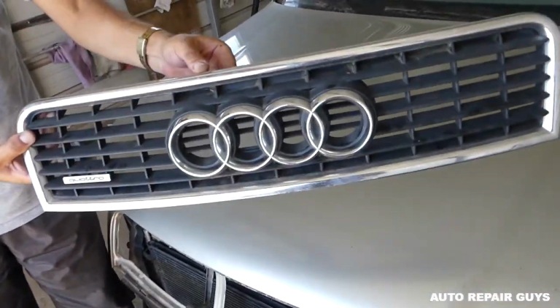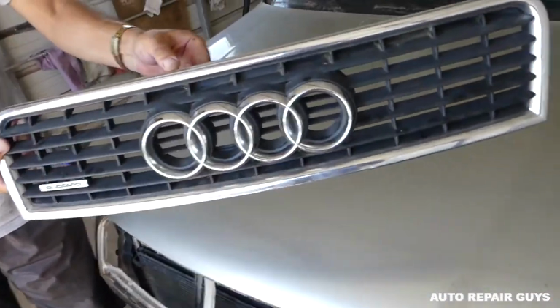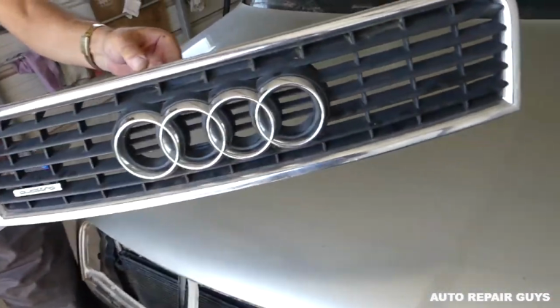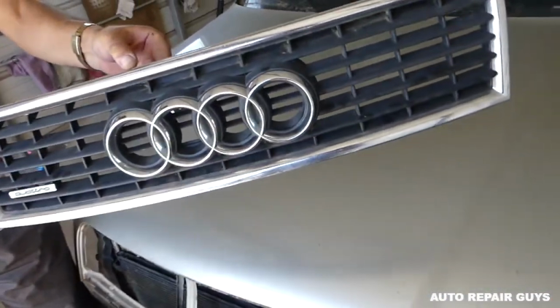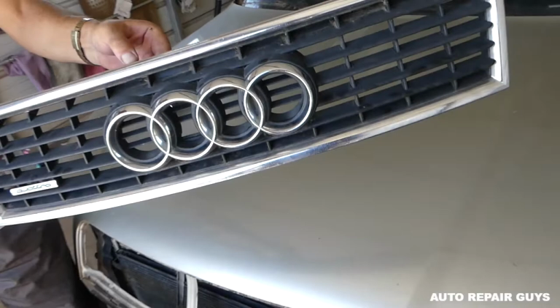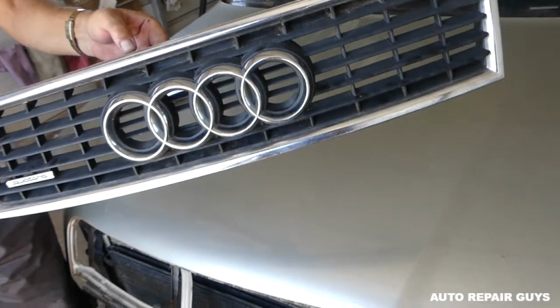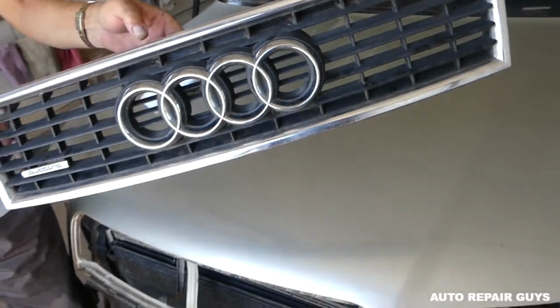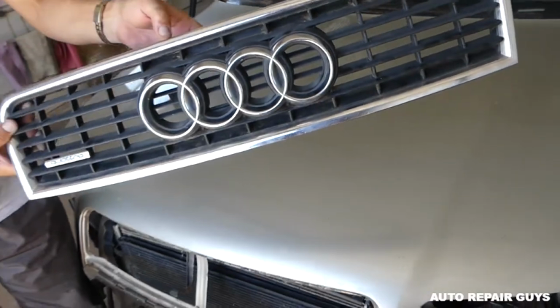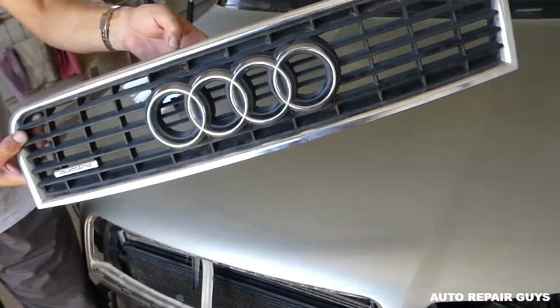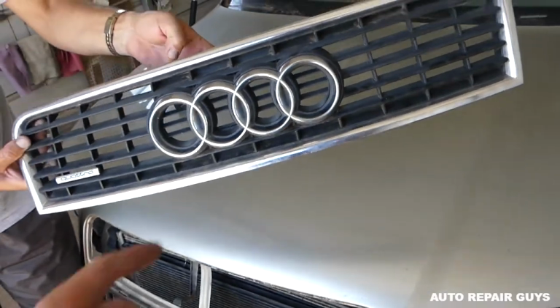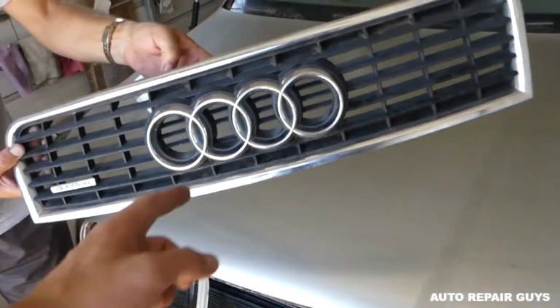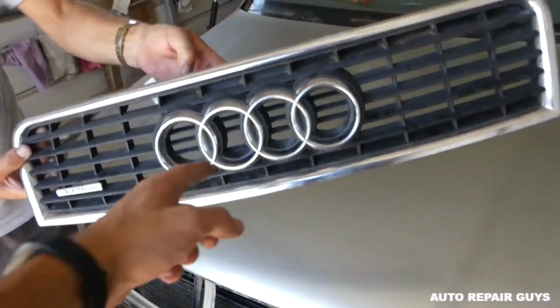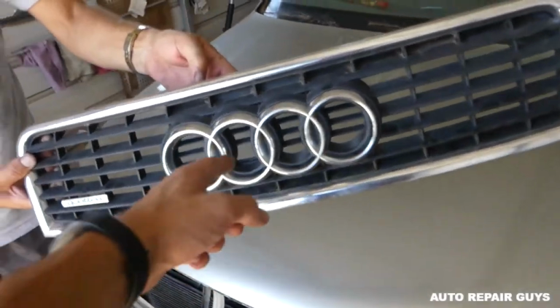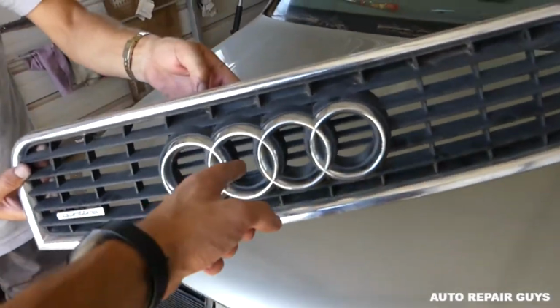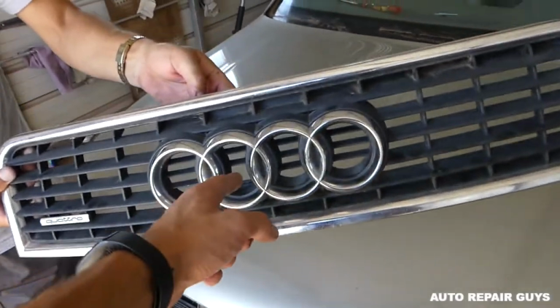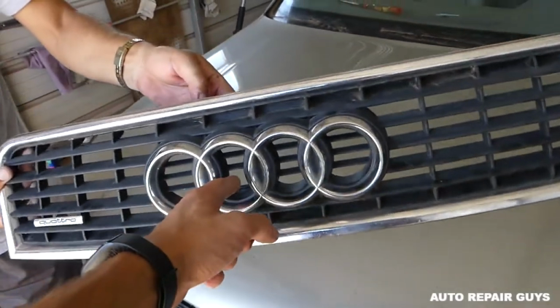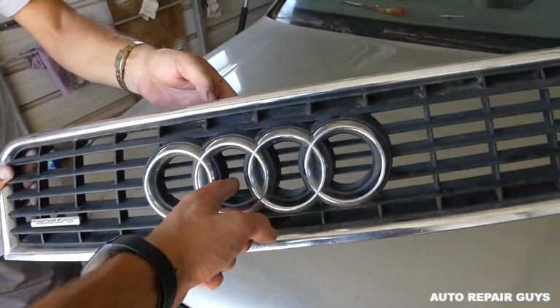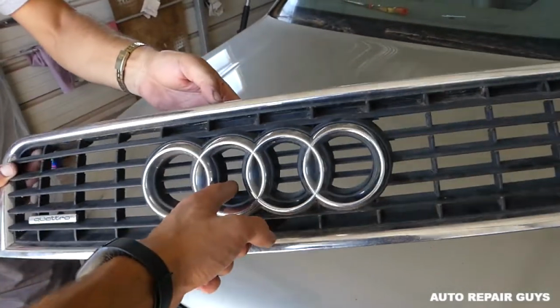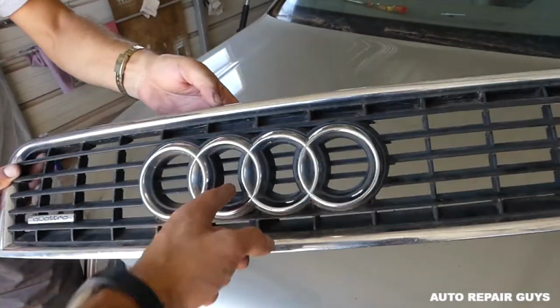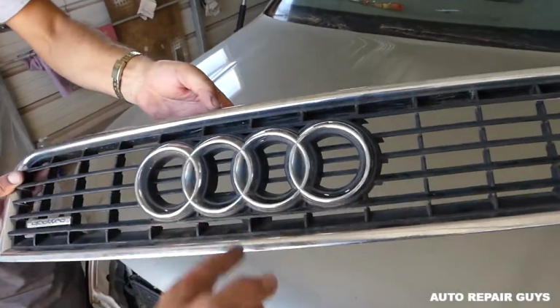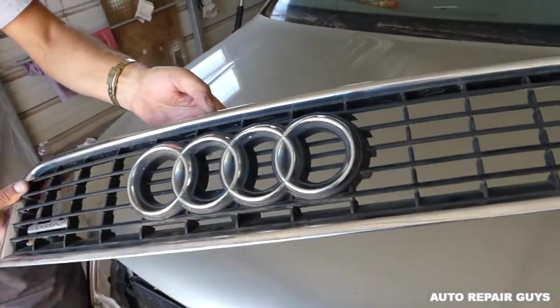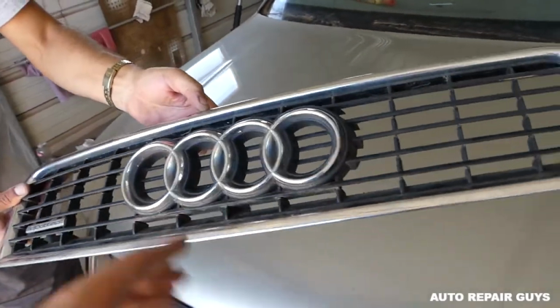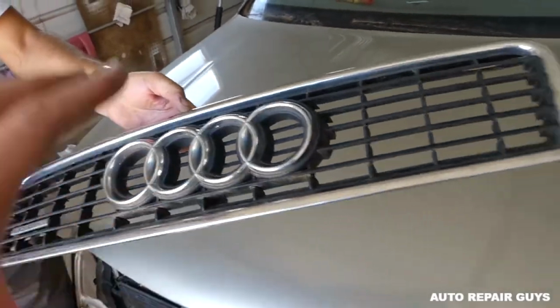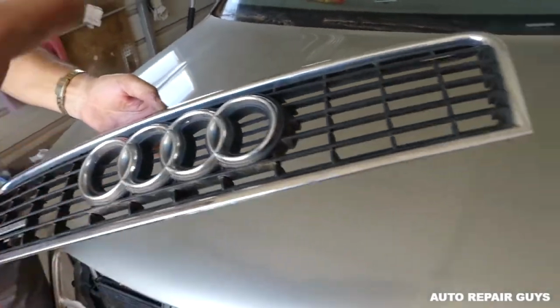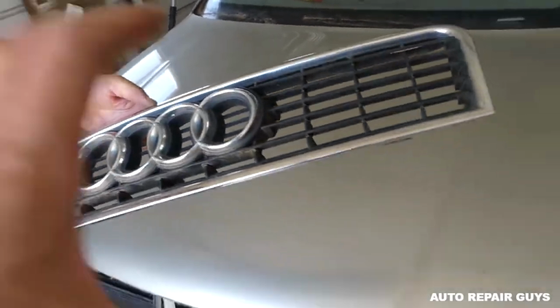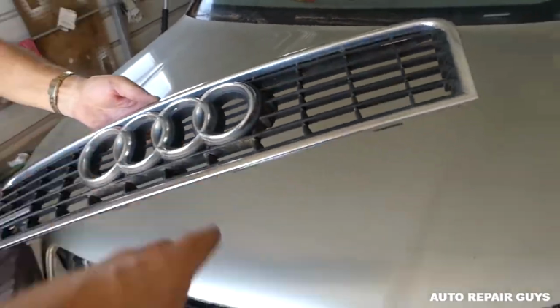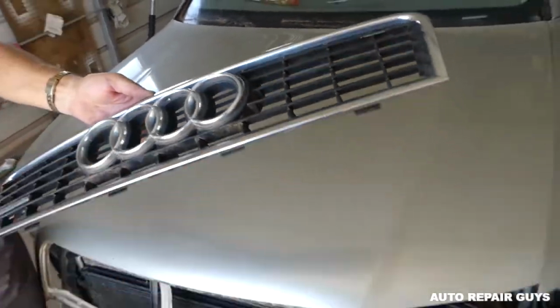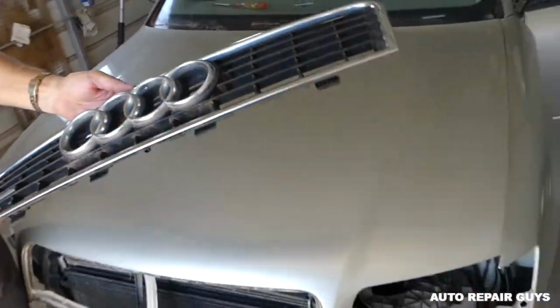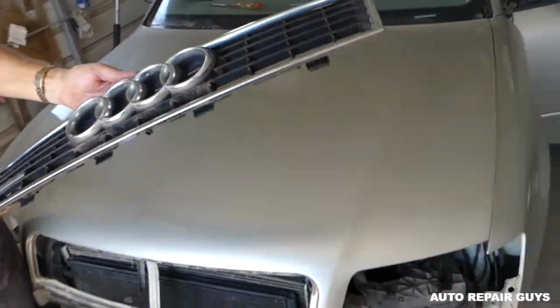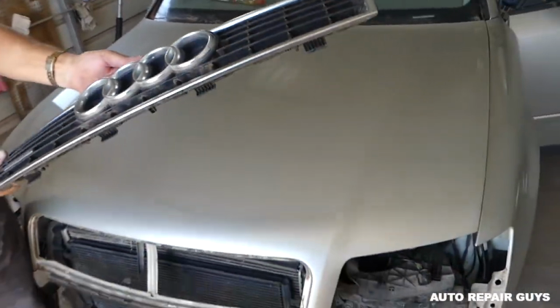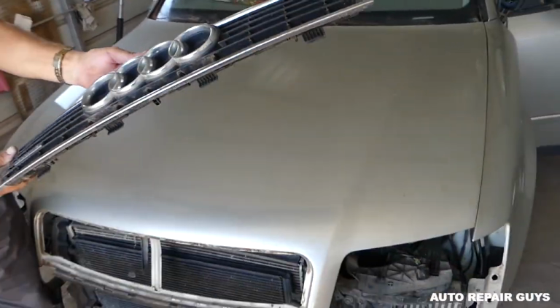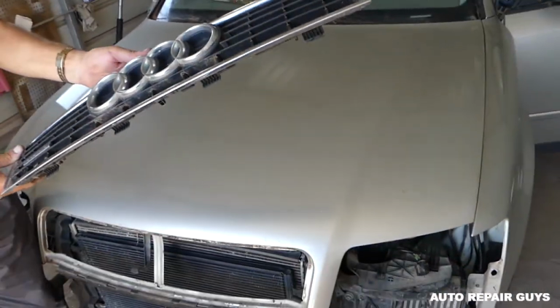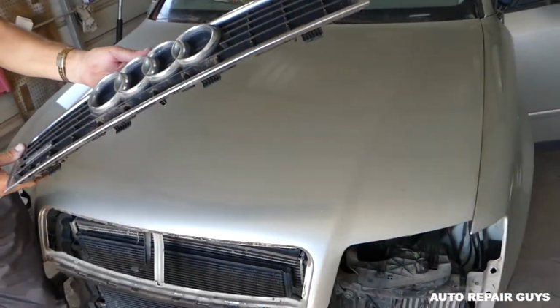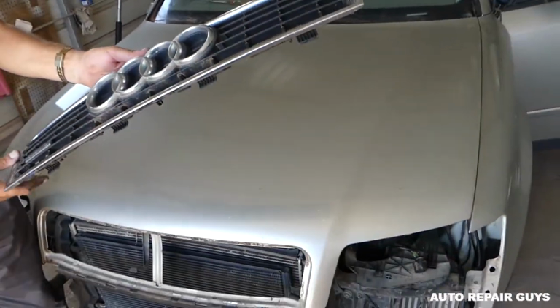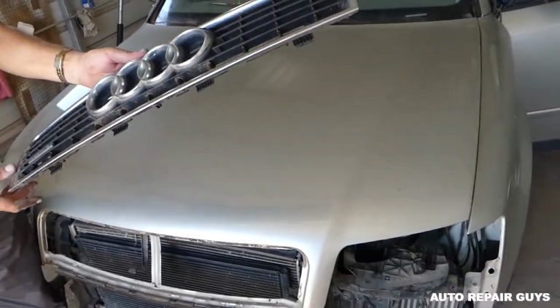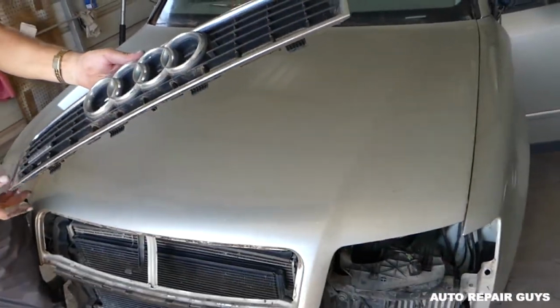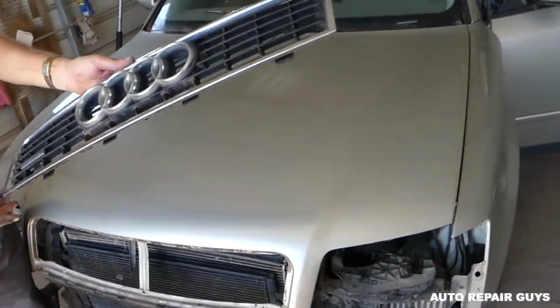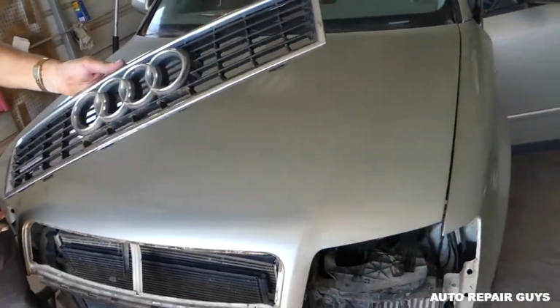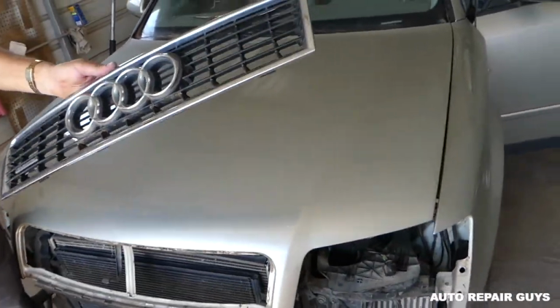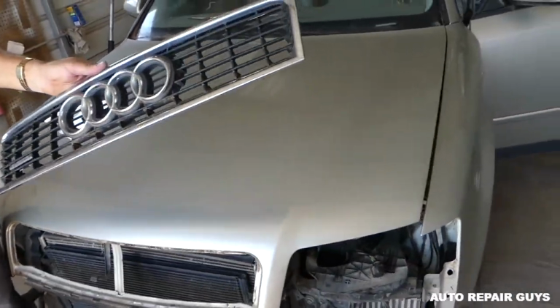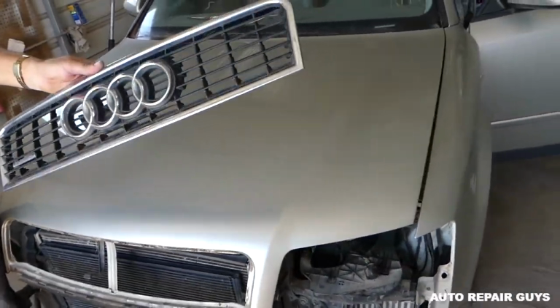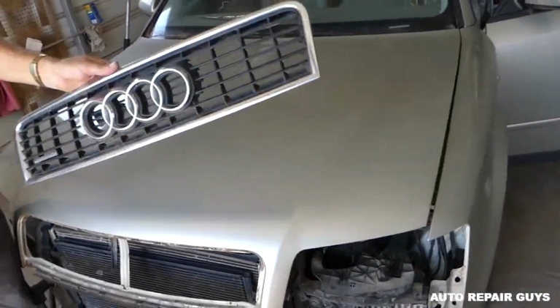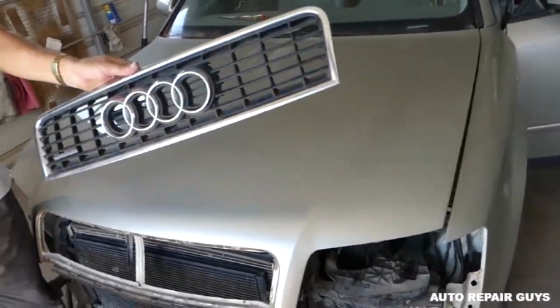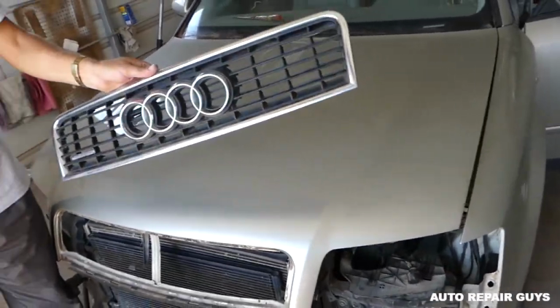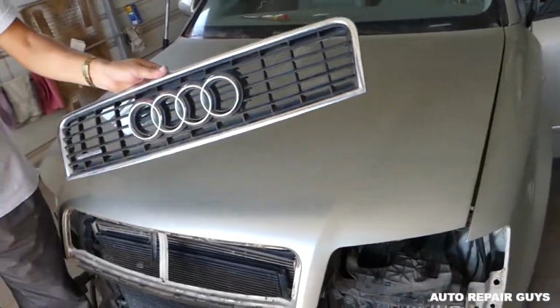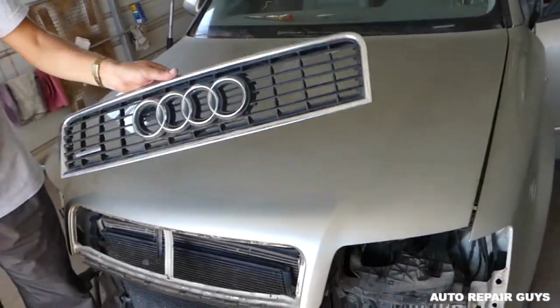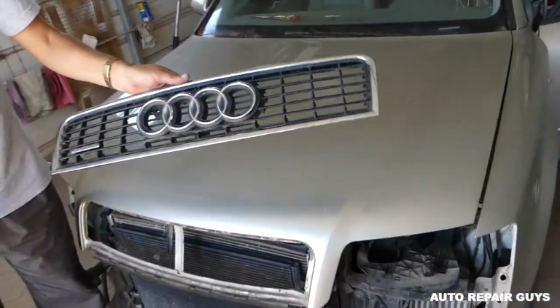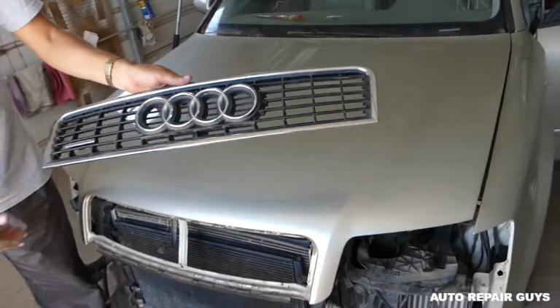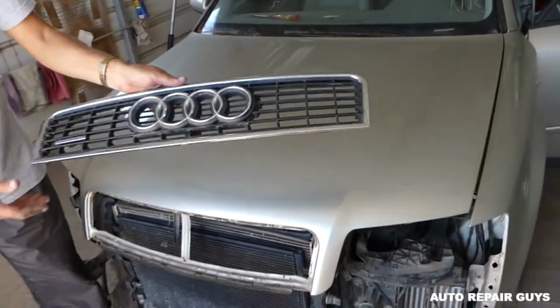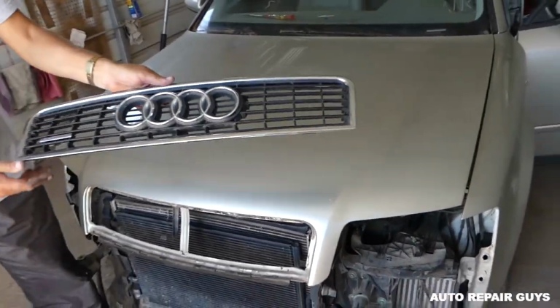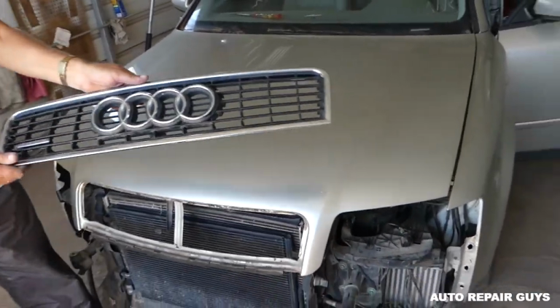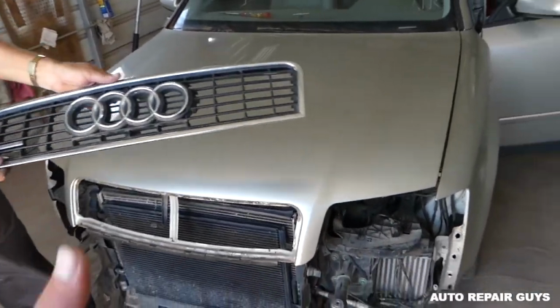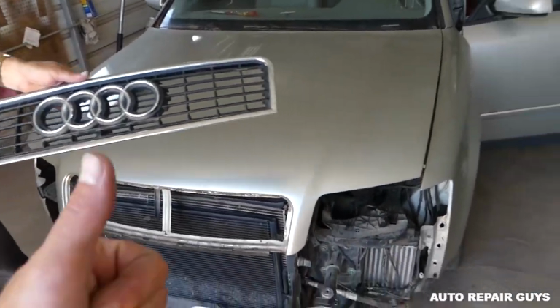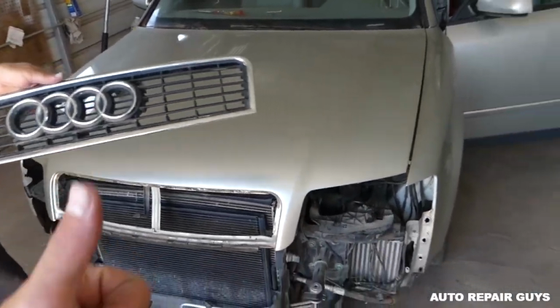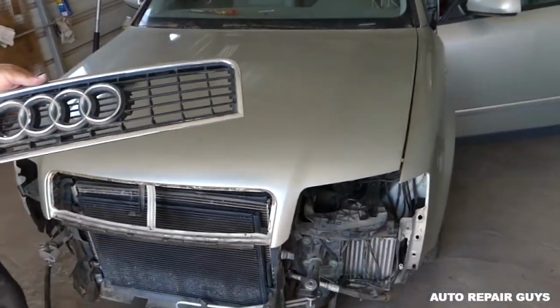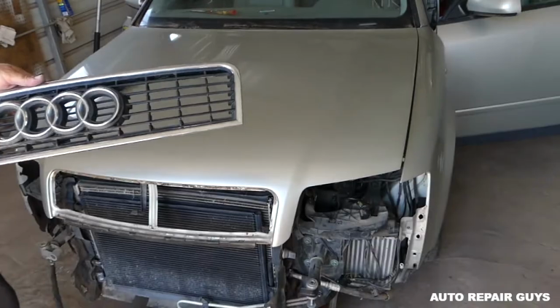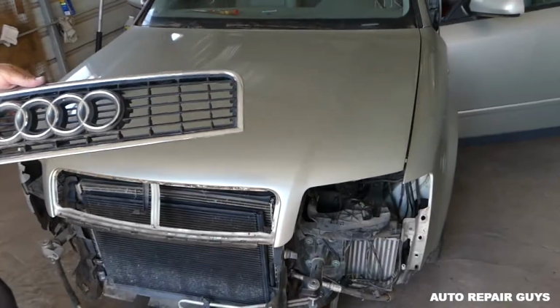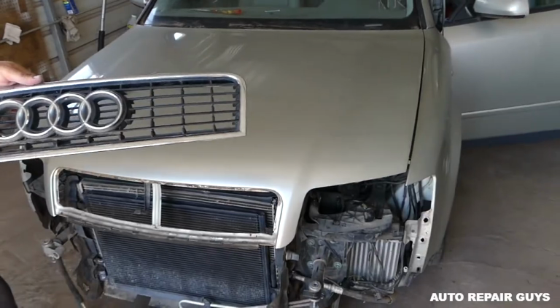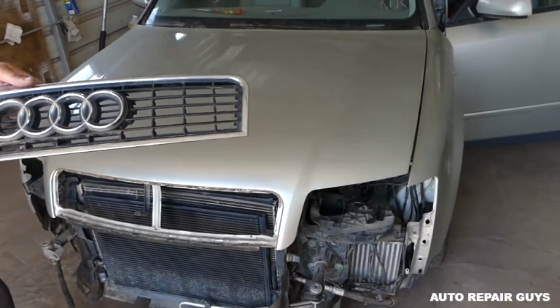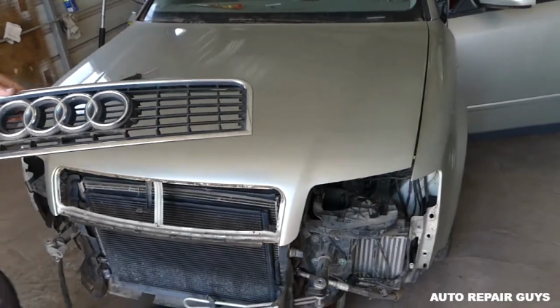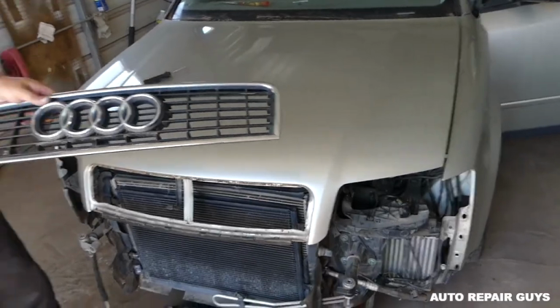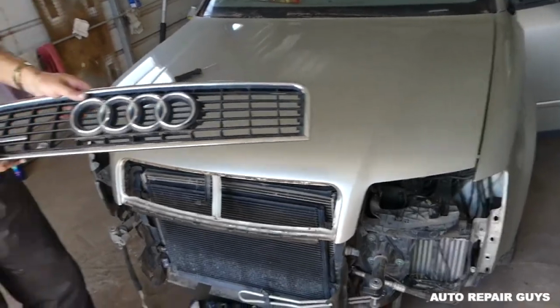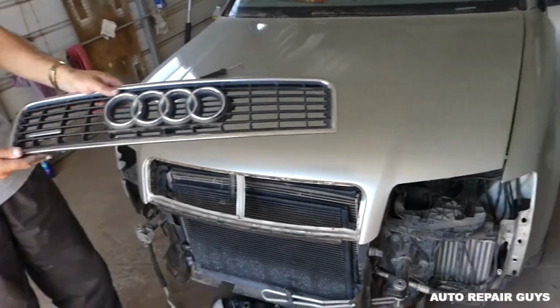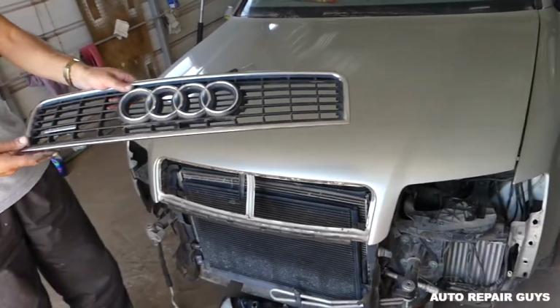When you need to replace it, all you have to do is get the hood opener here and push it in place. Thank you guys for watching, please subscribe, and see you guys next time.